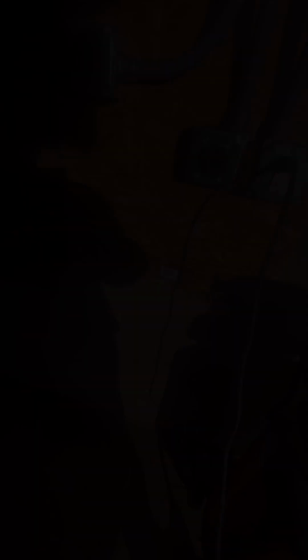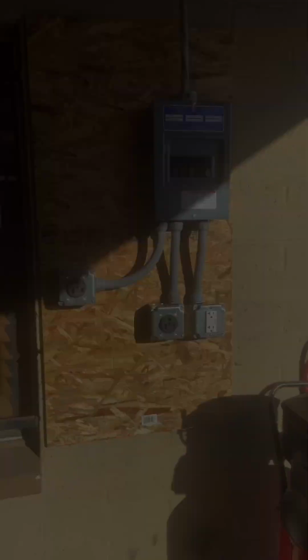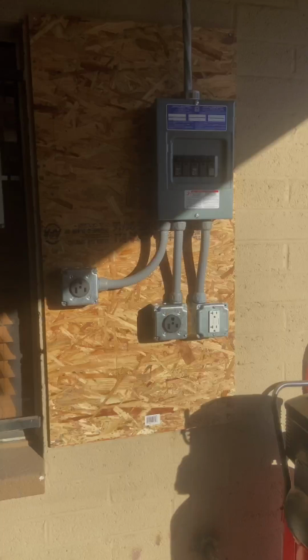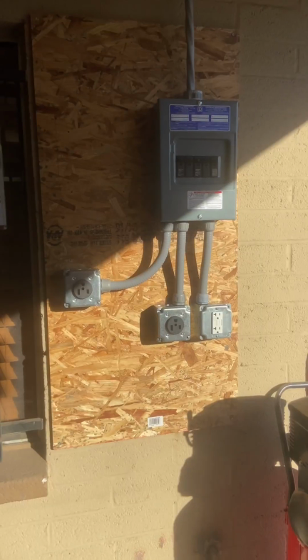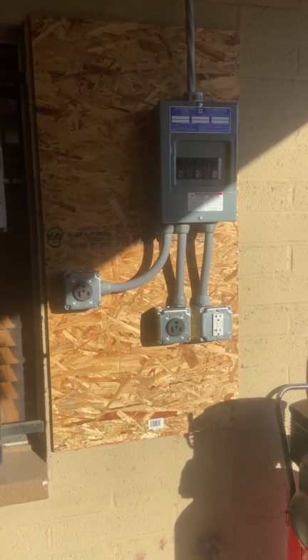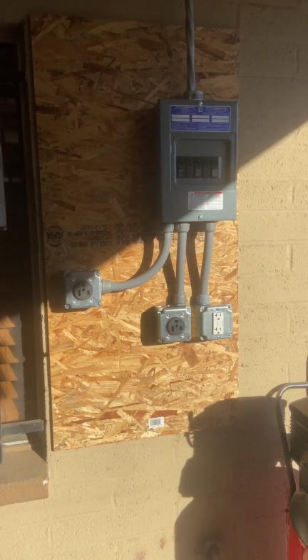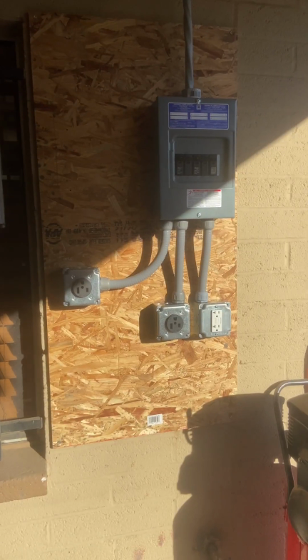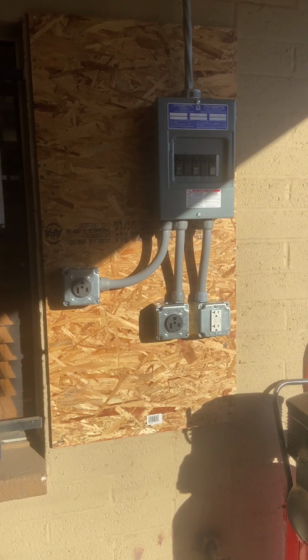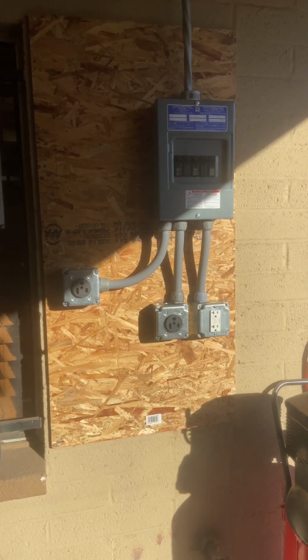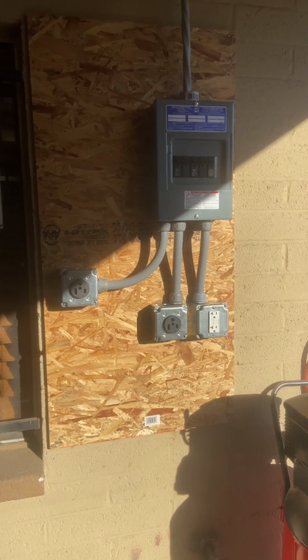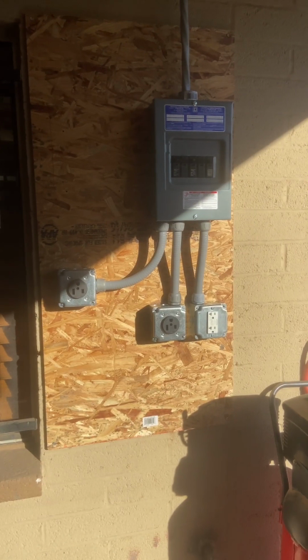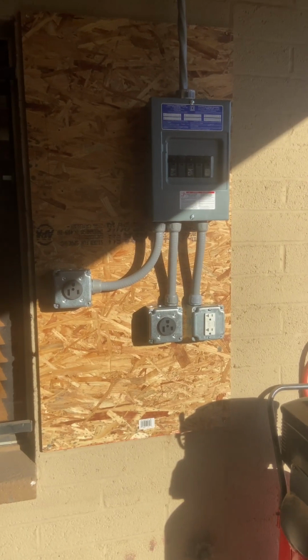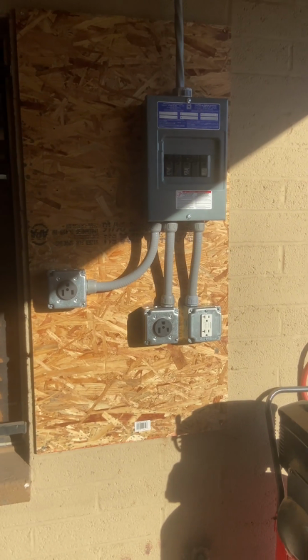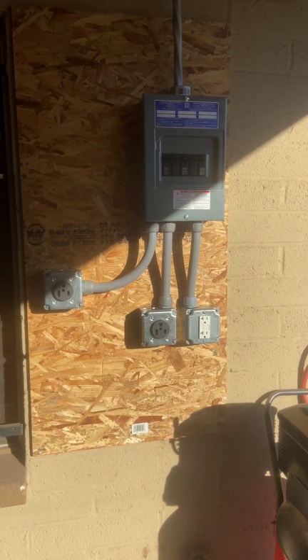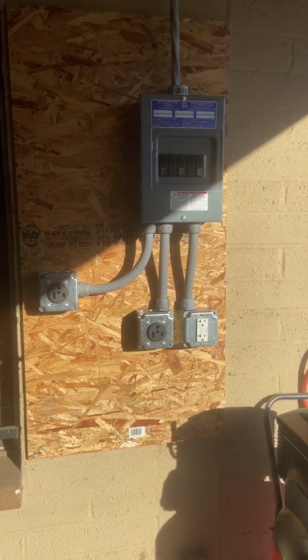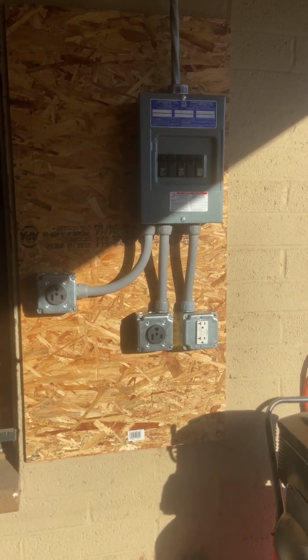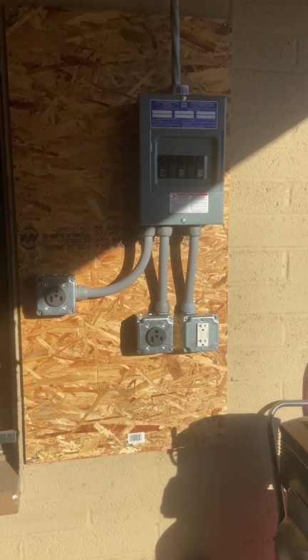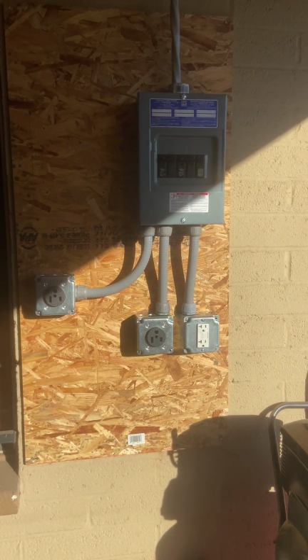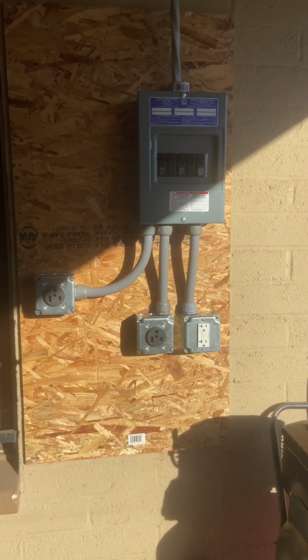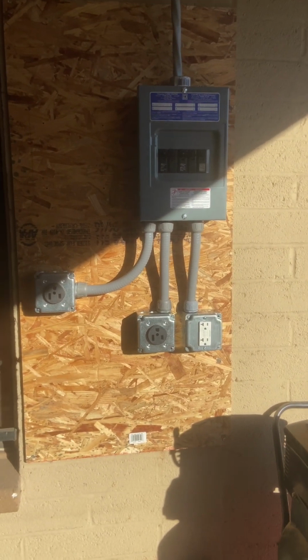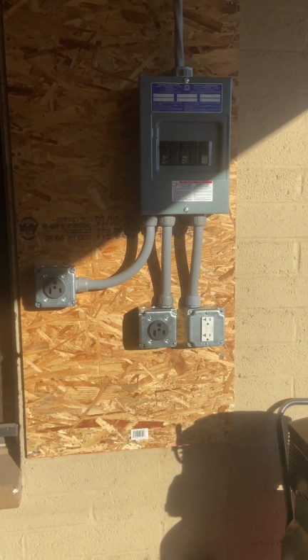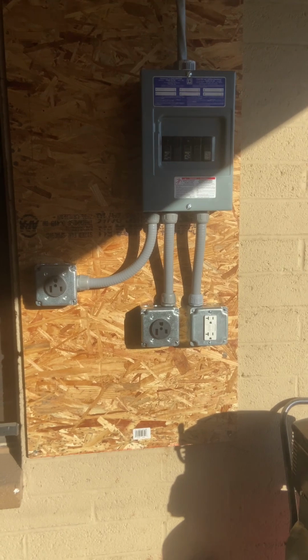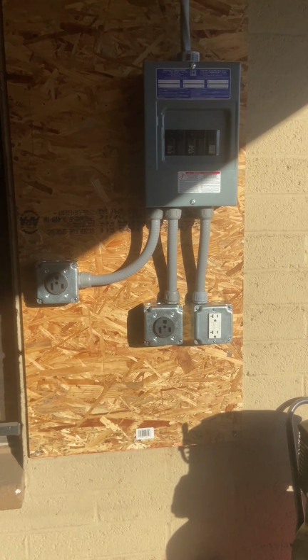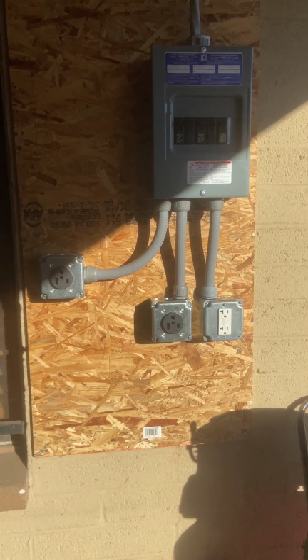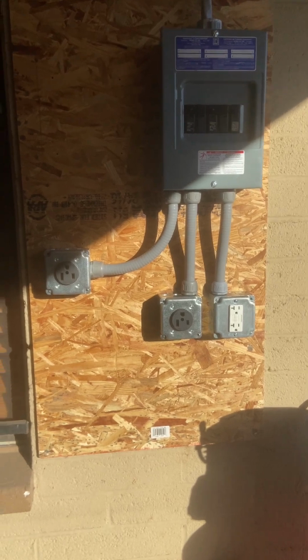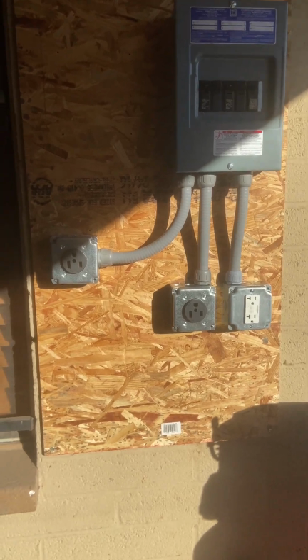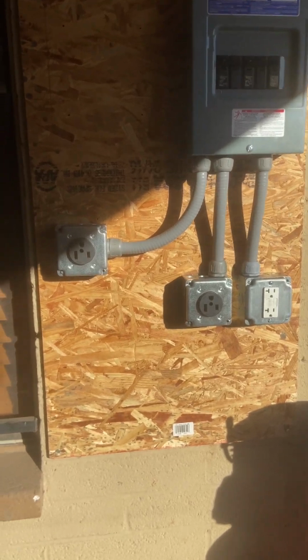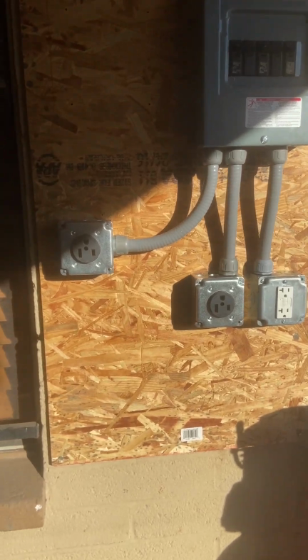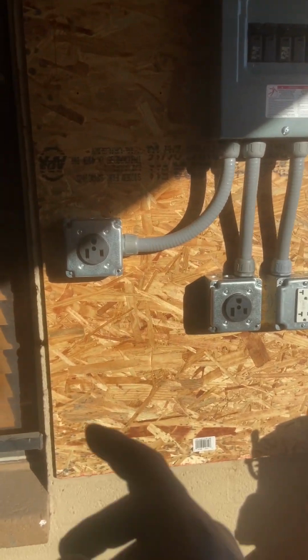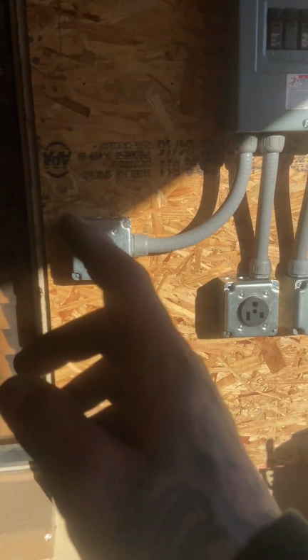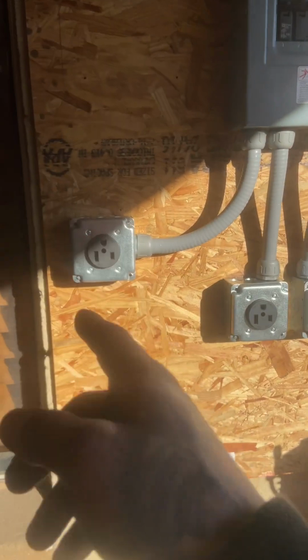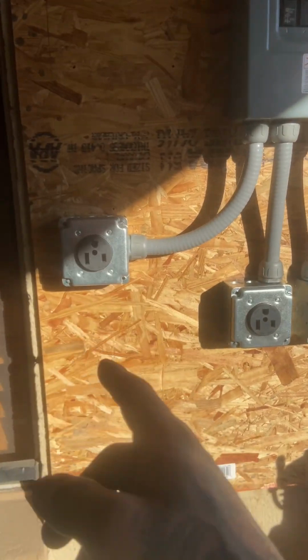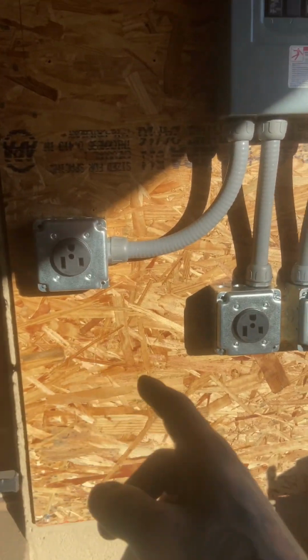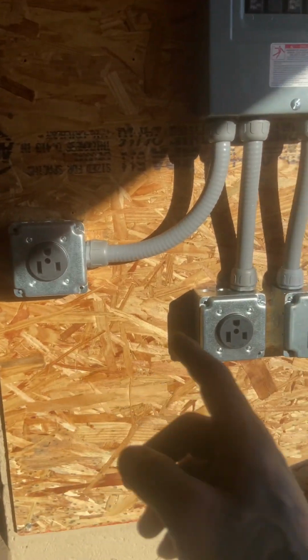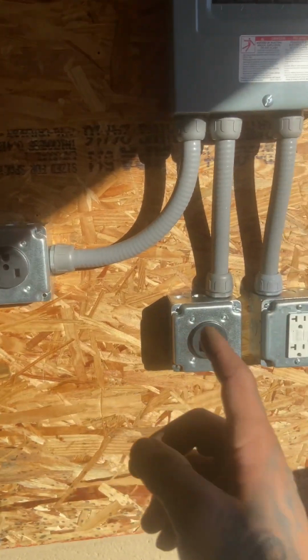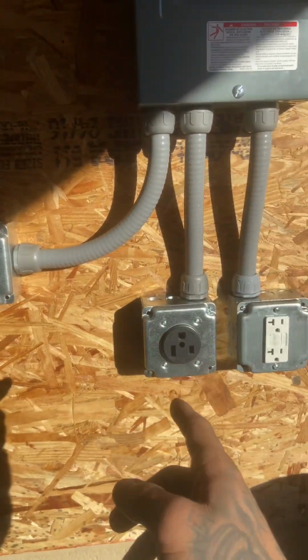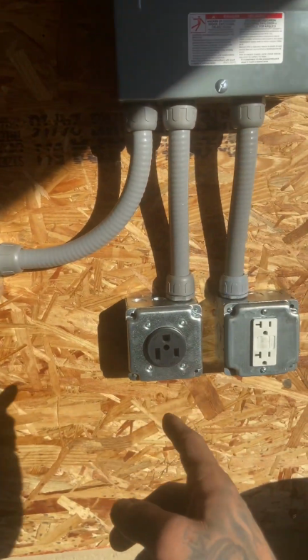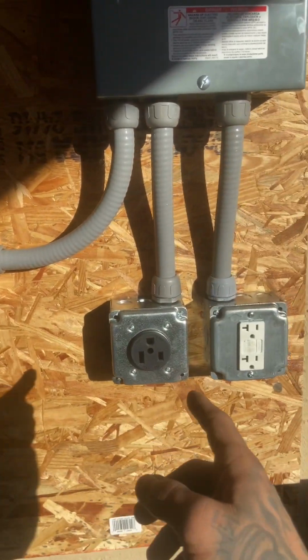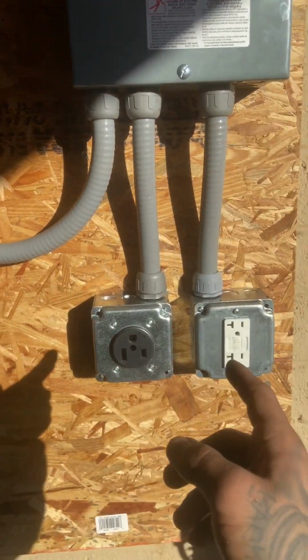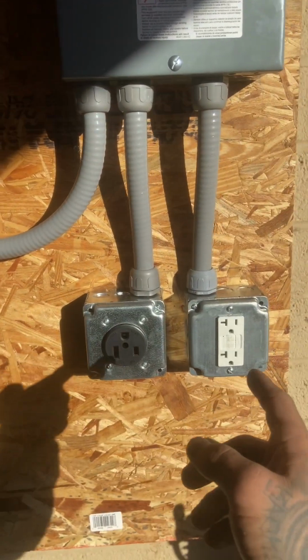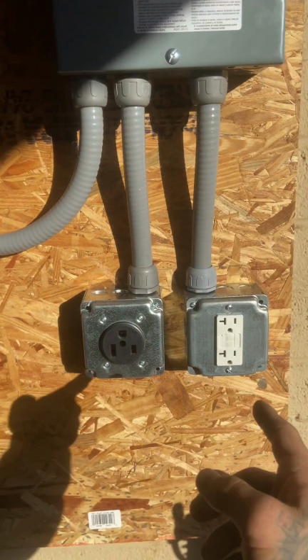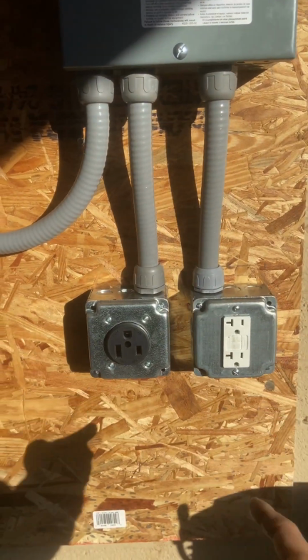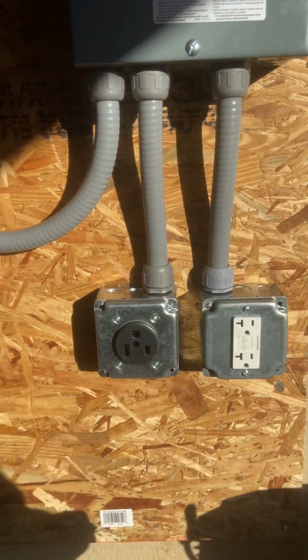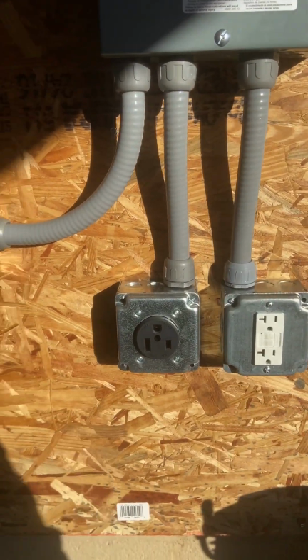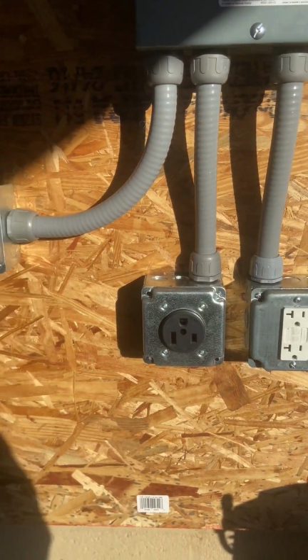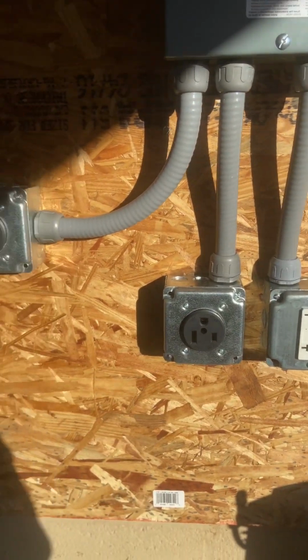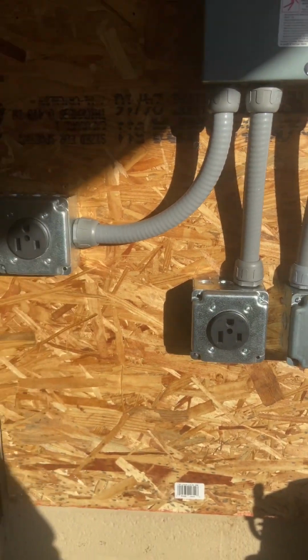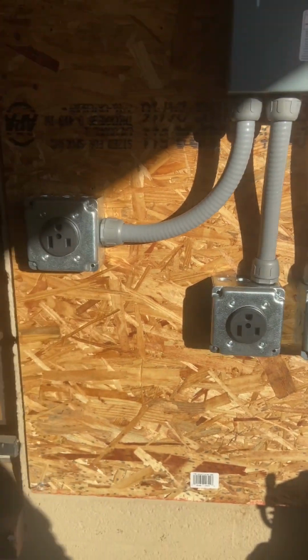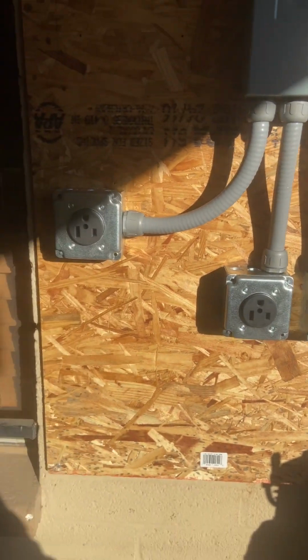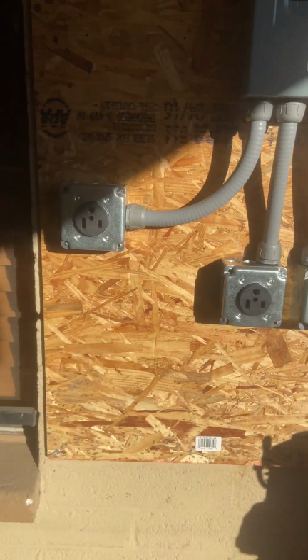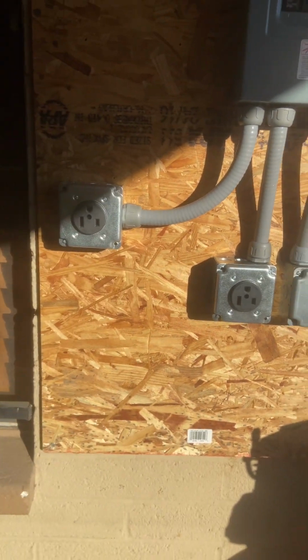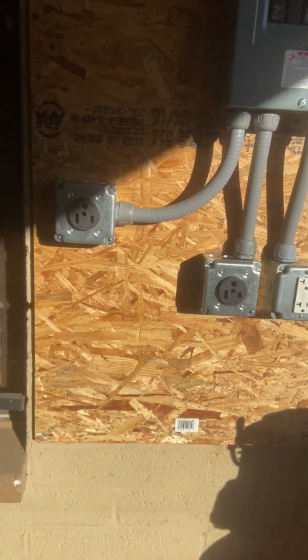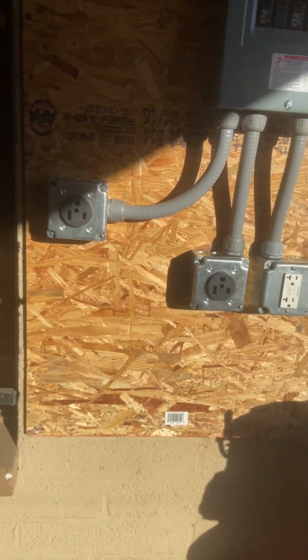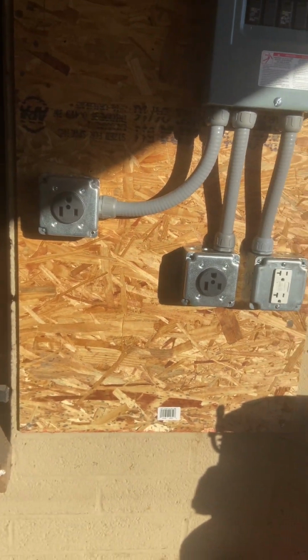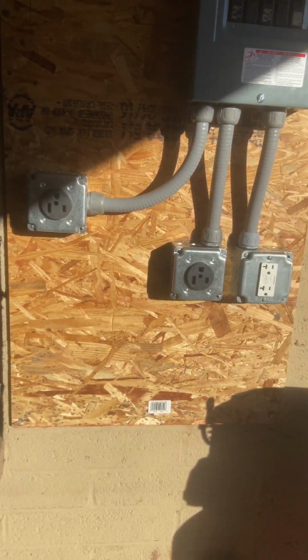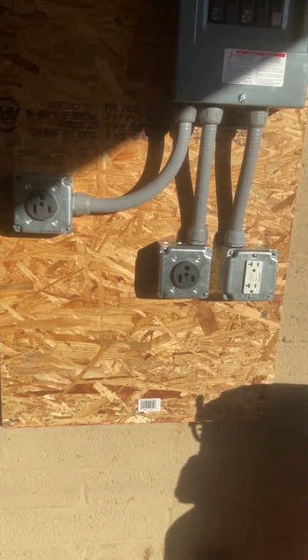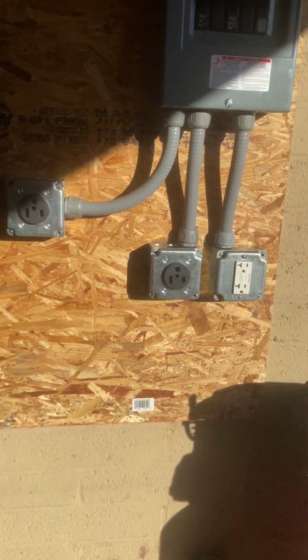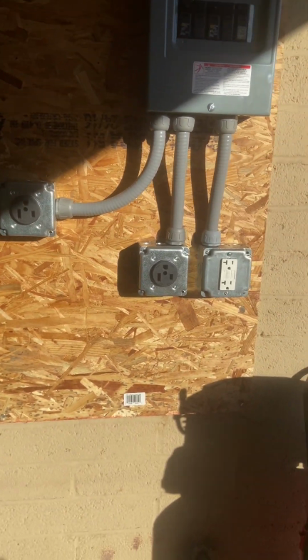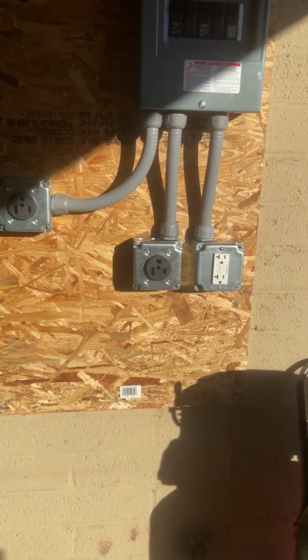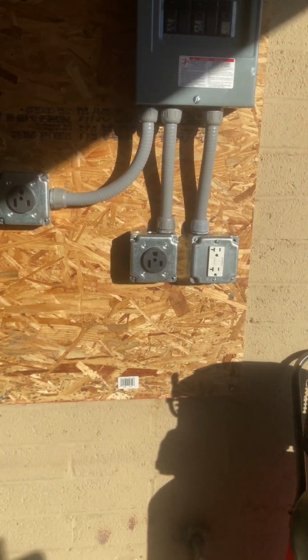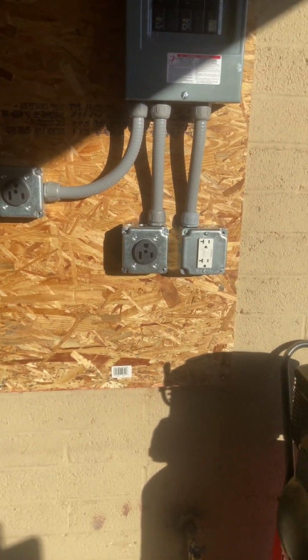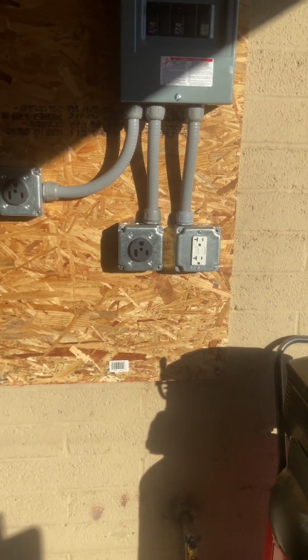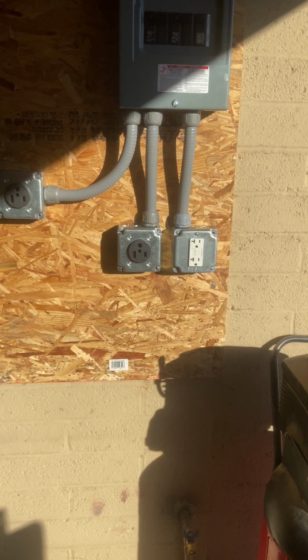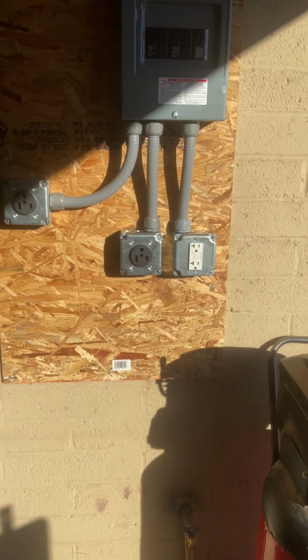Here's the finished product — 100 amp sub panel. 50 amp, 30 amp, and 20 amp for the welder, plasma cutter, and compressor.